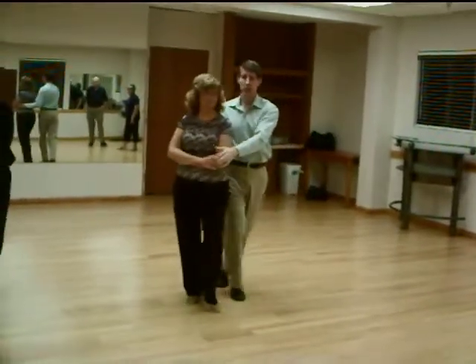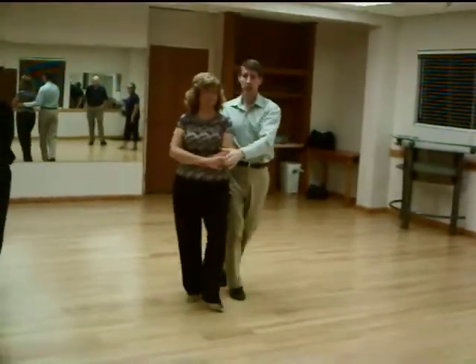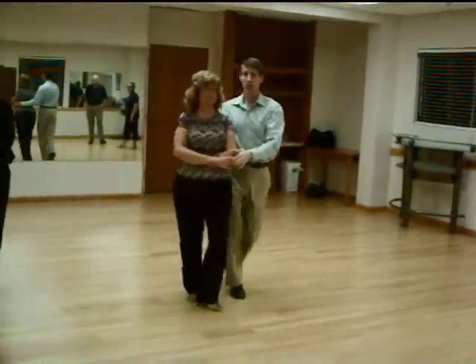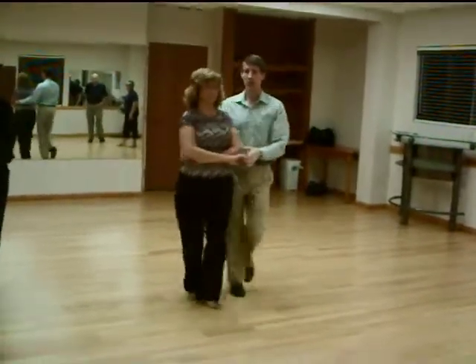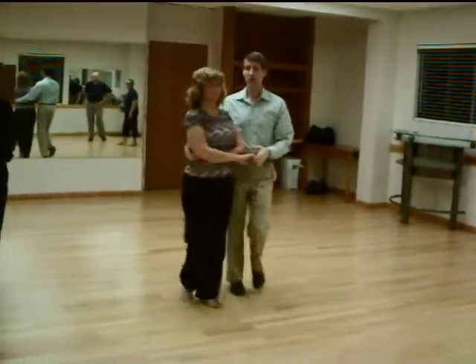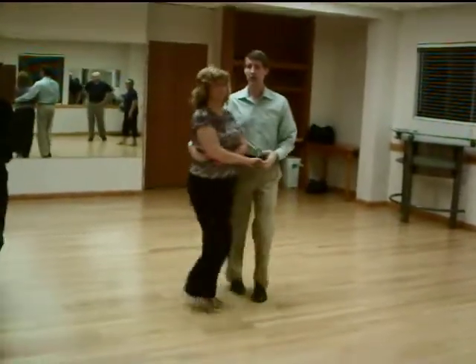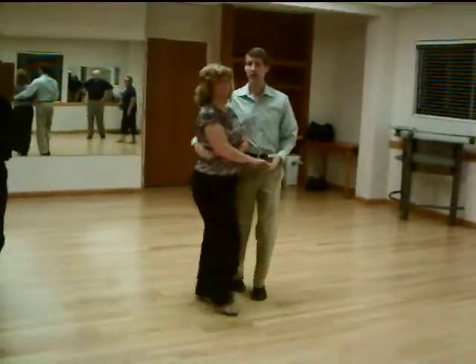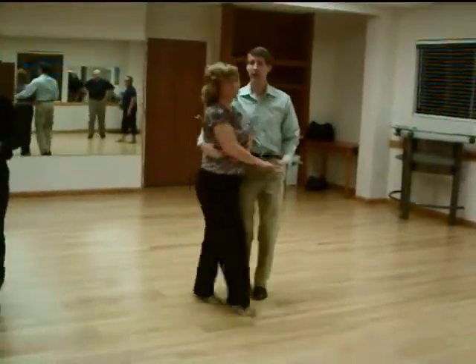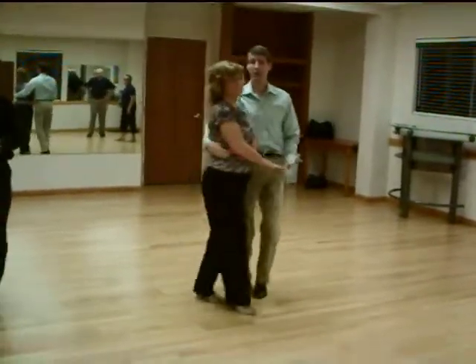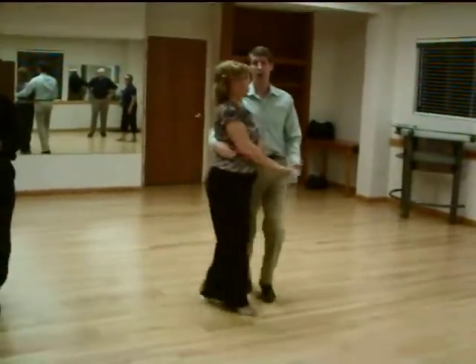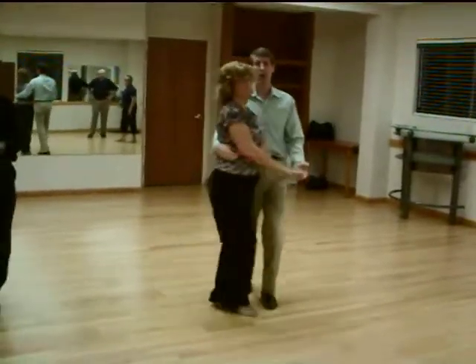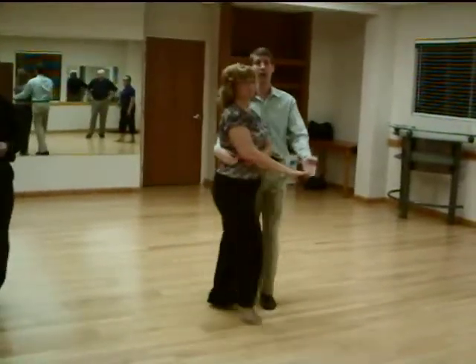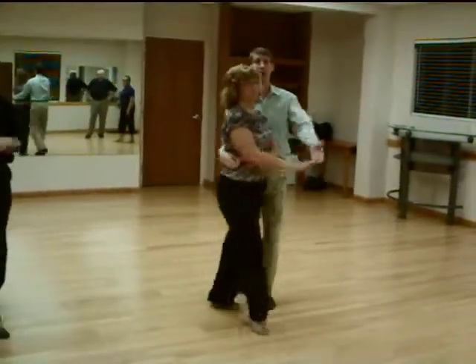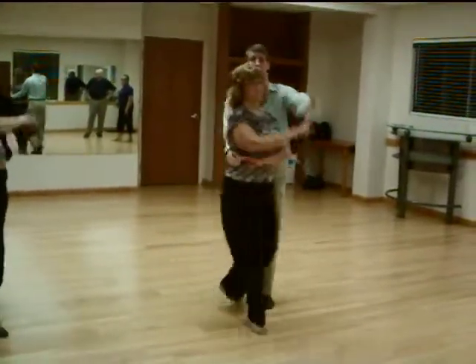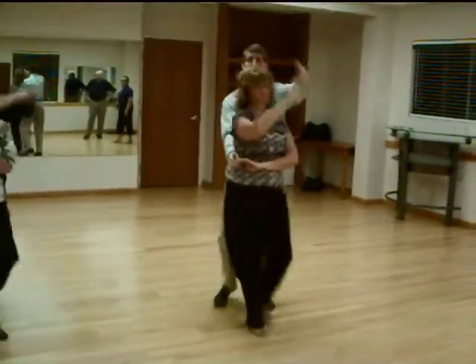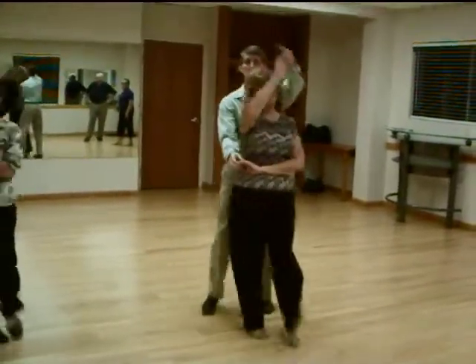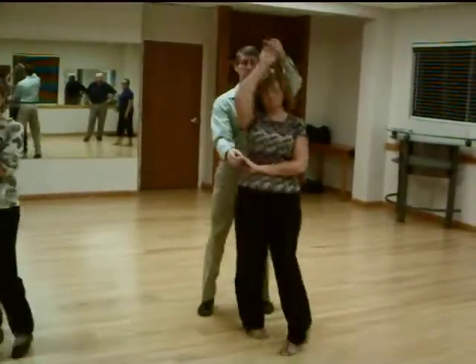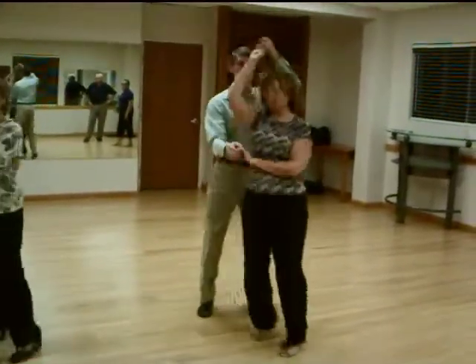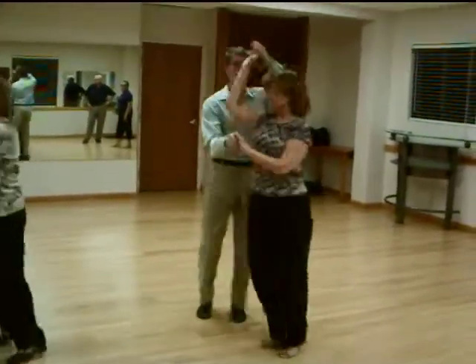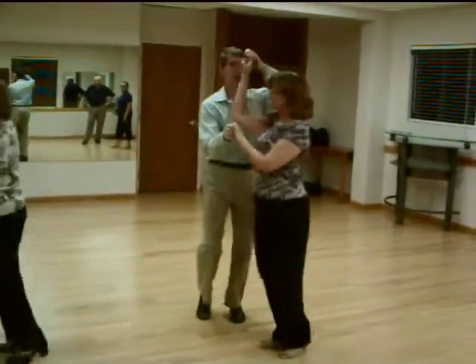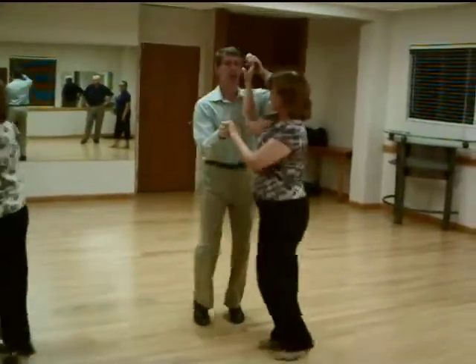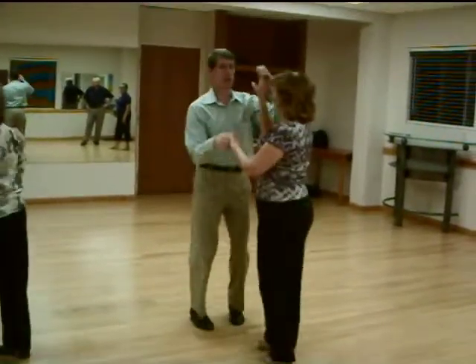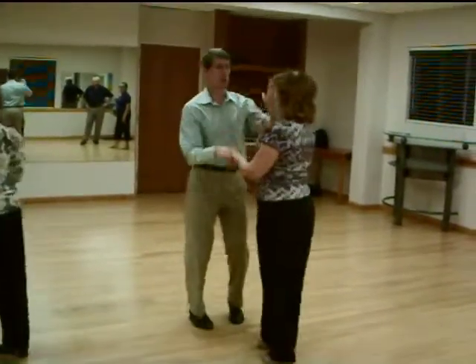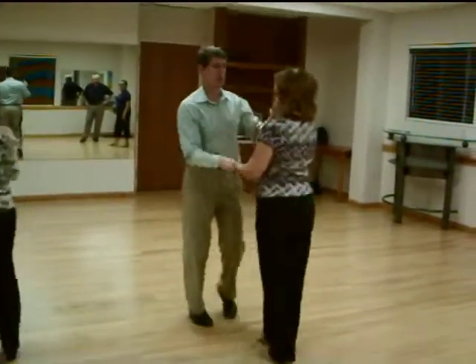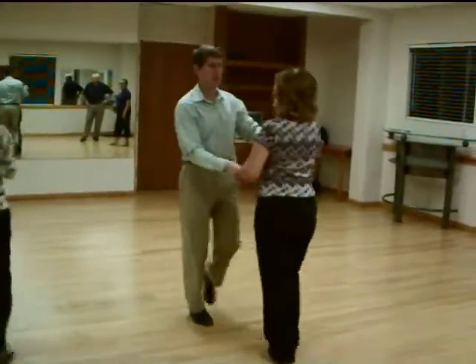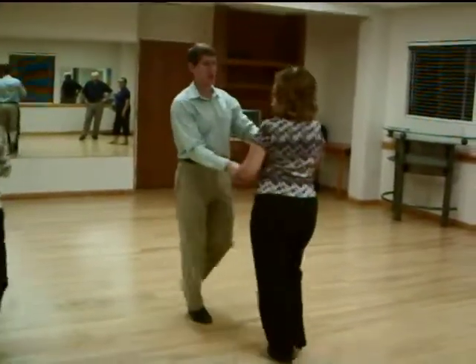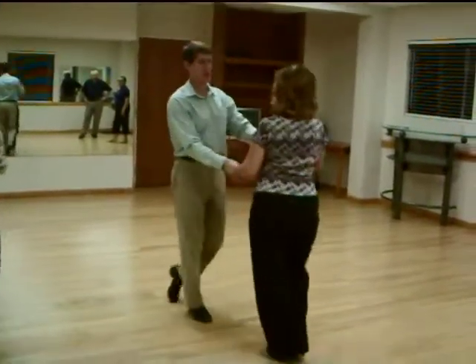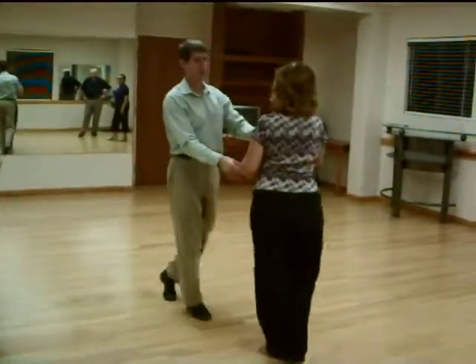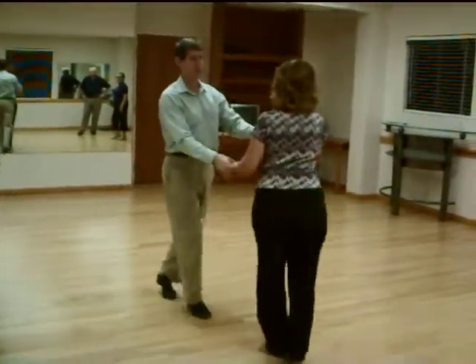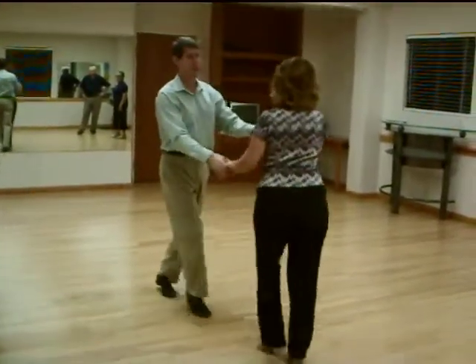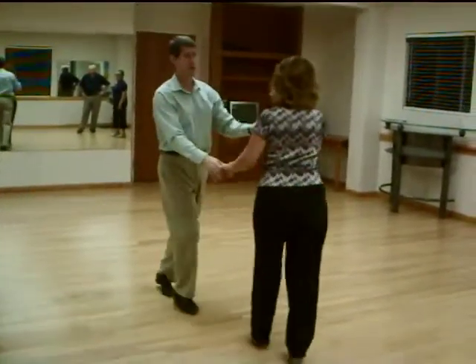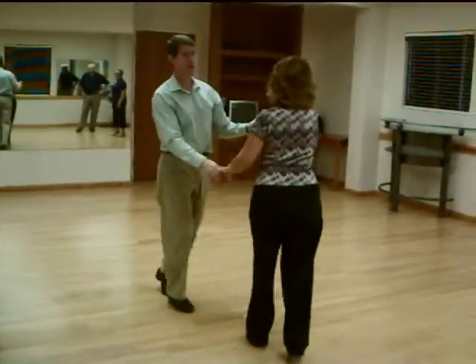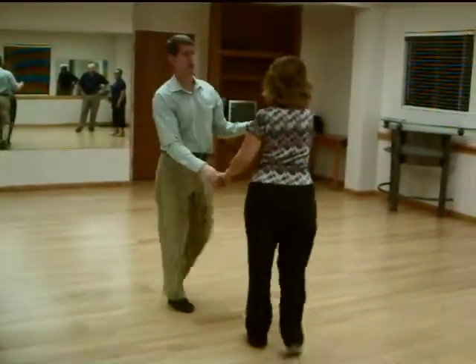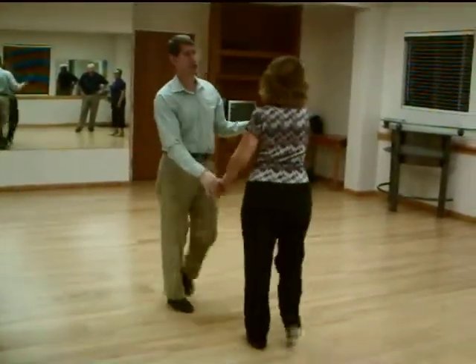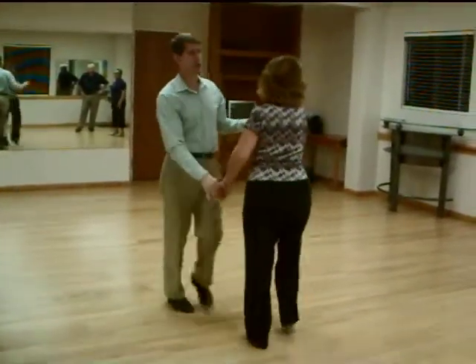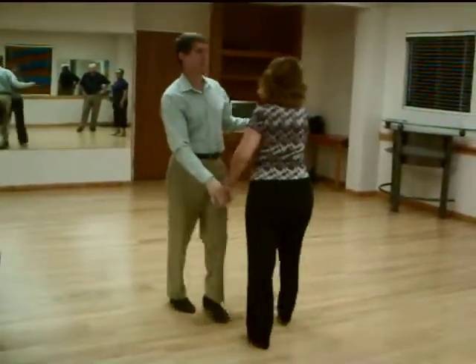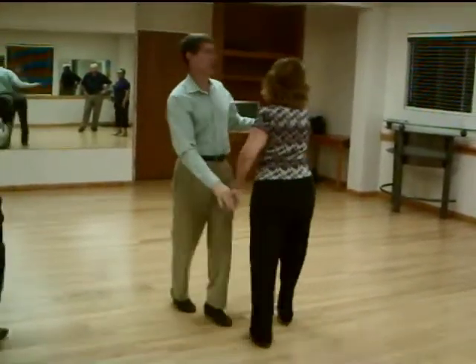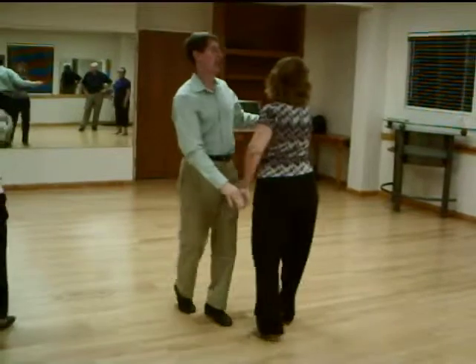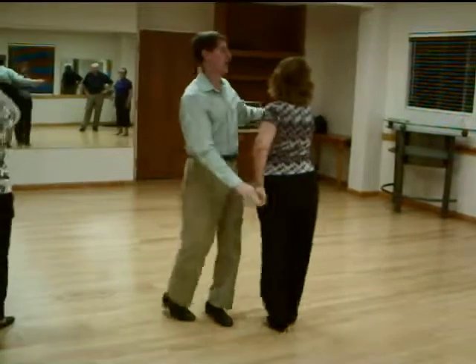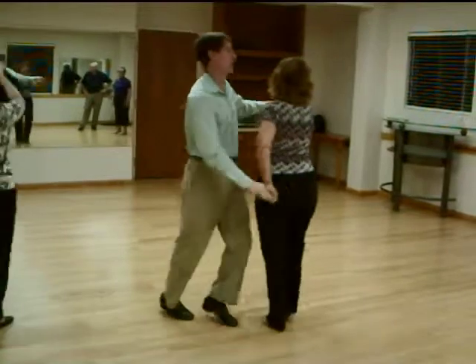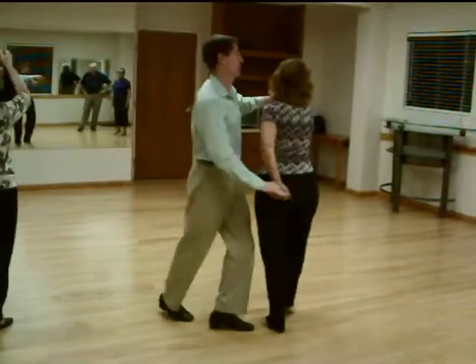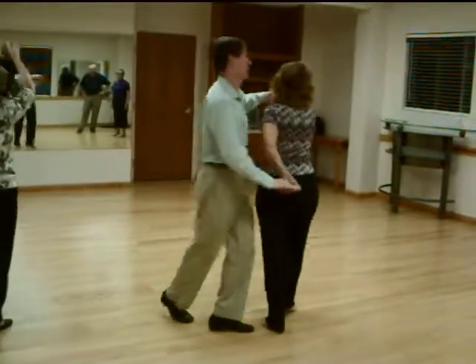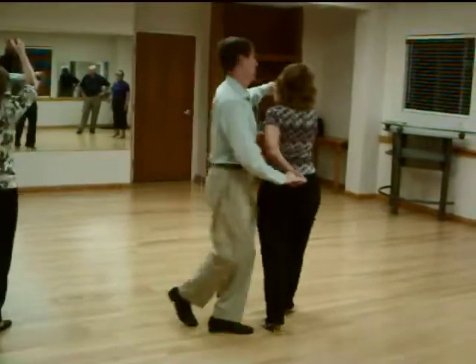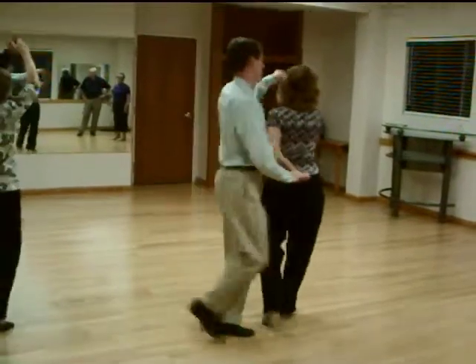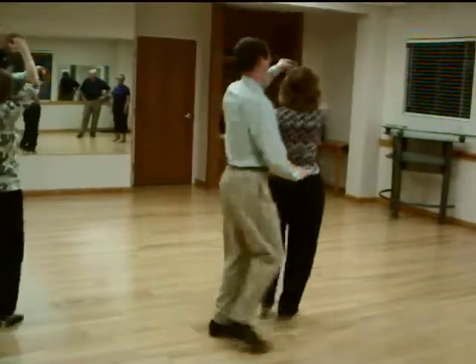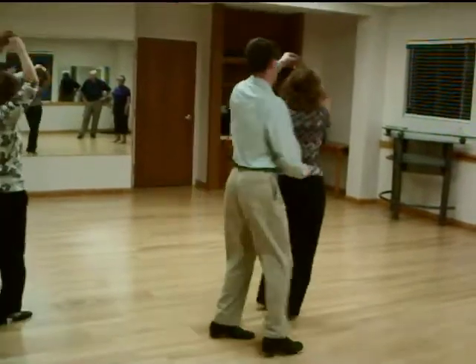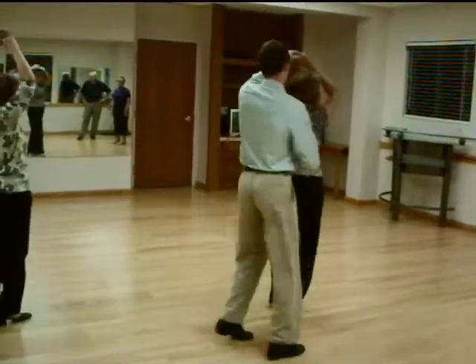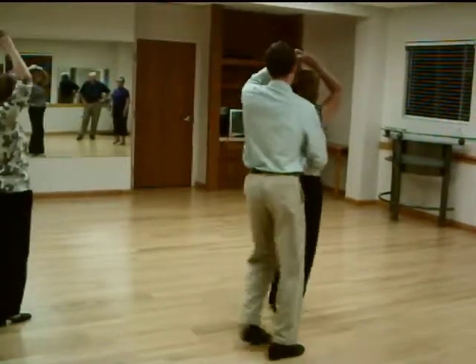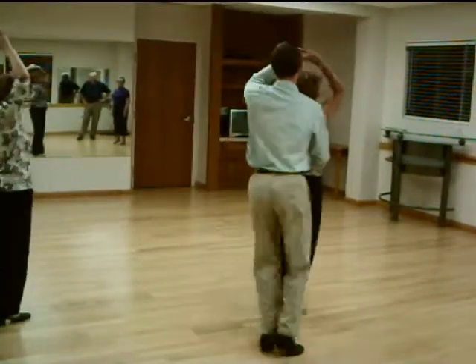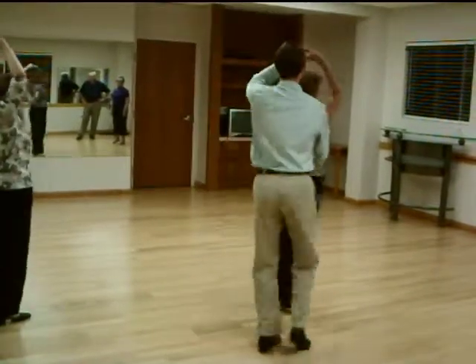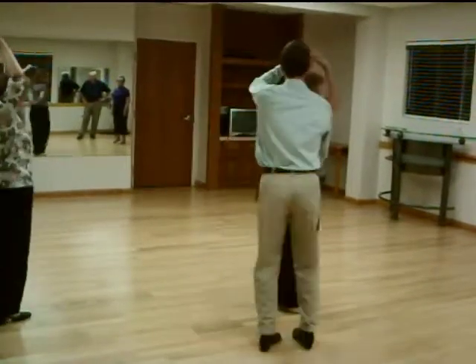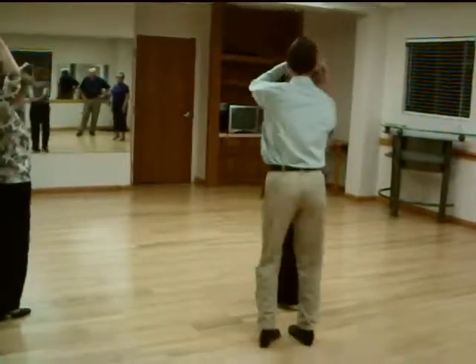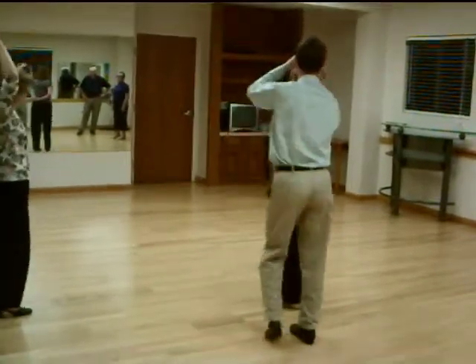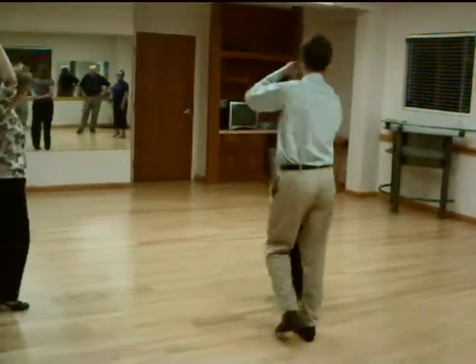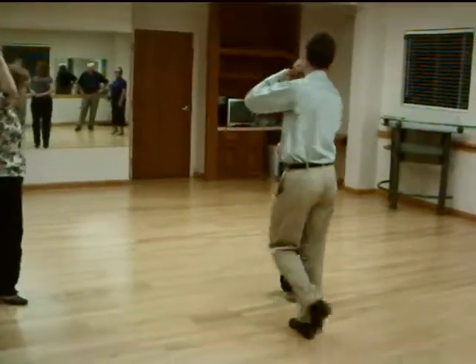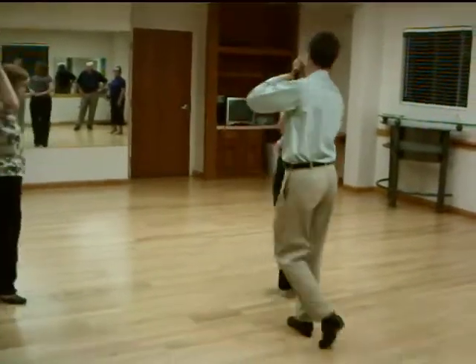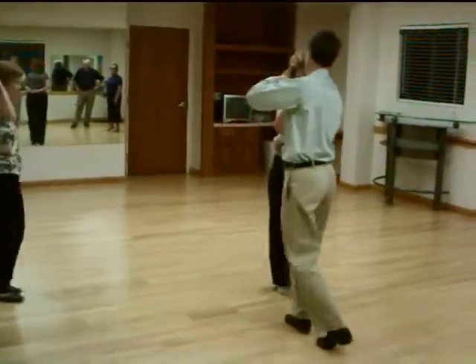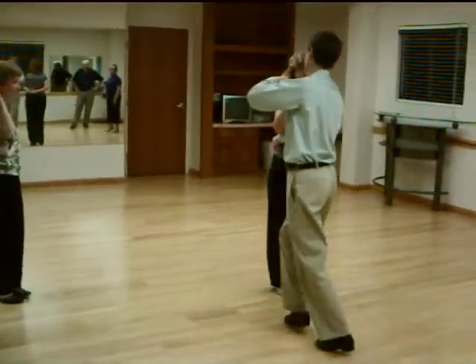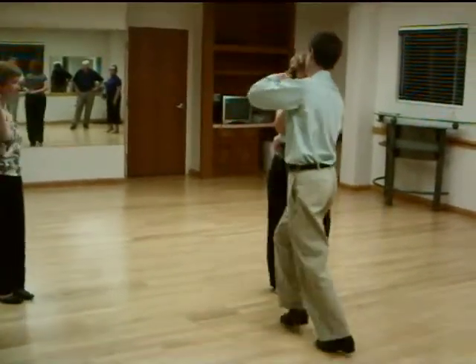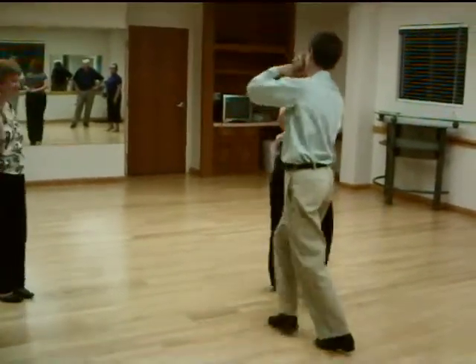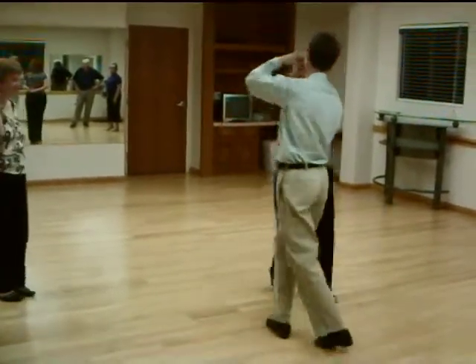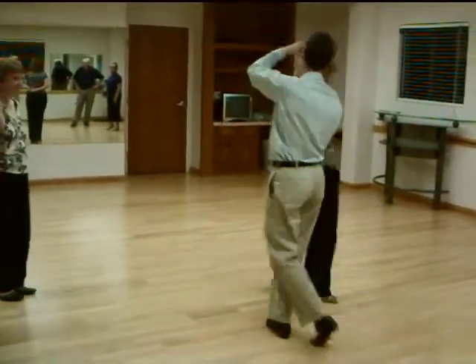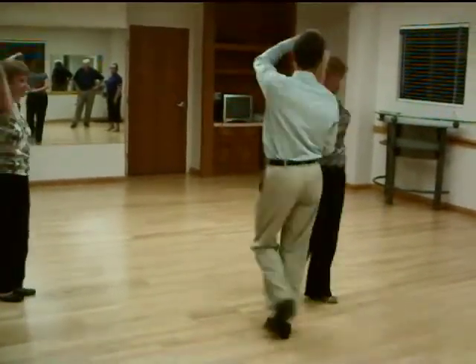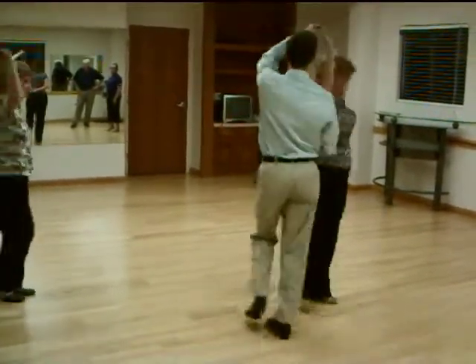you're going to go into hammerlock on the other side. Now you're going to hammerlock. And then out of the hammerlock.